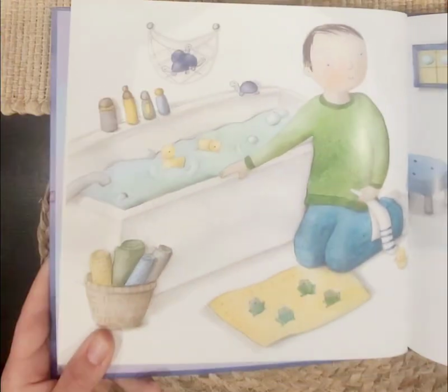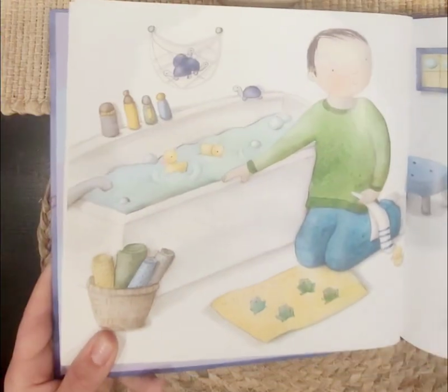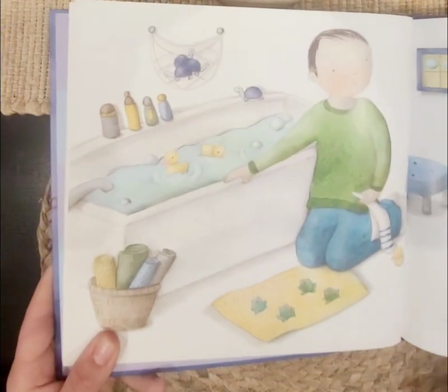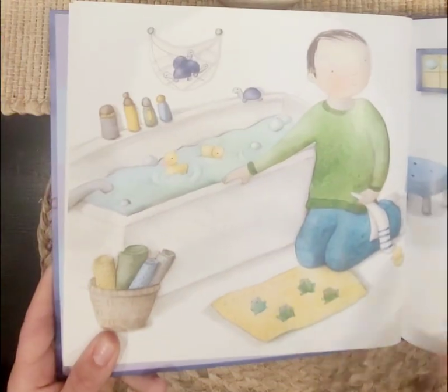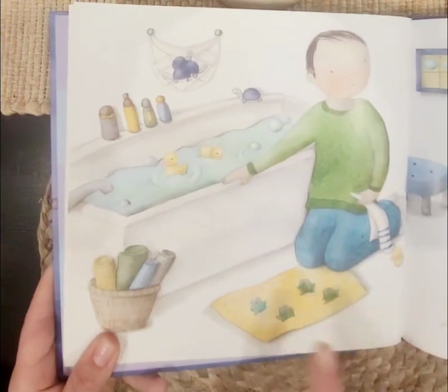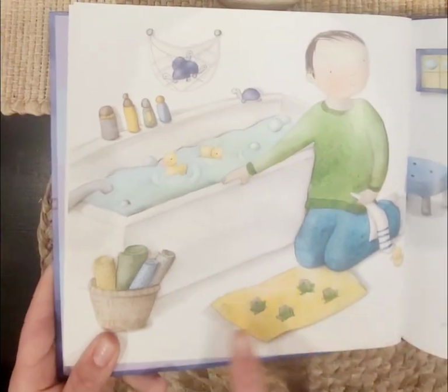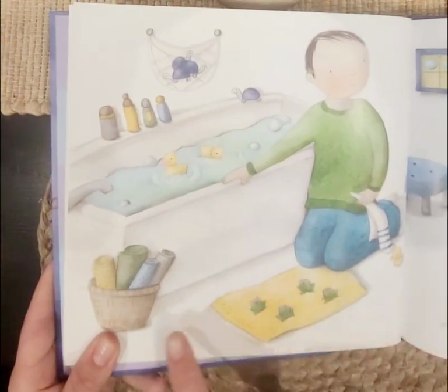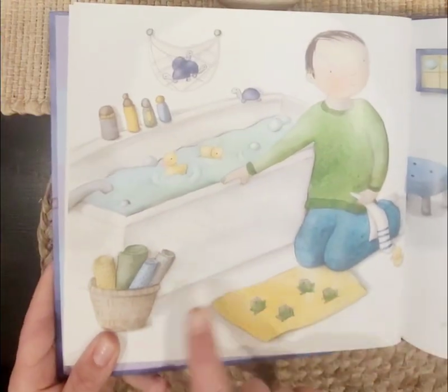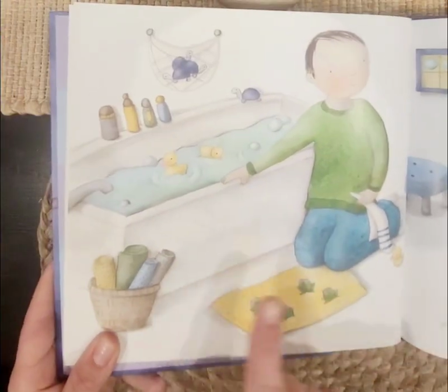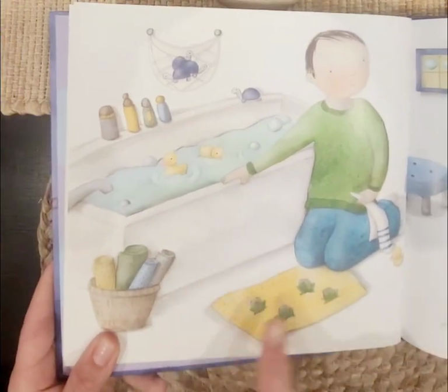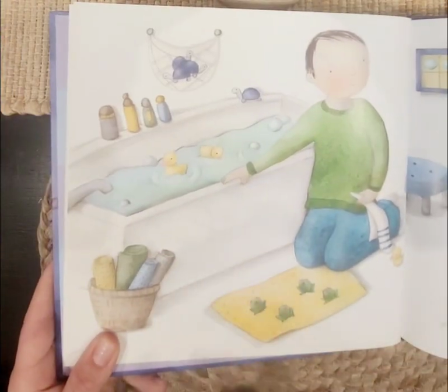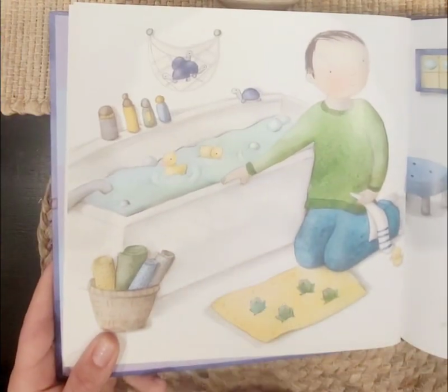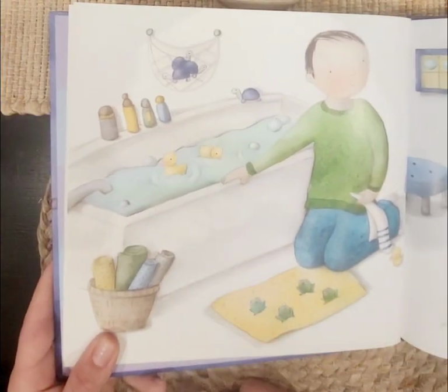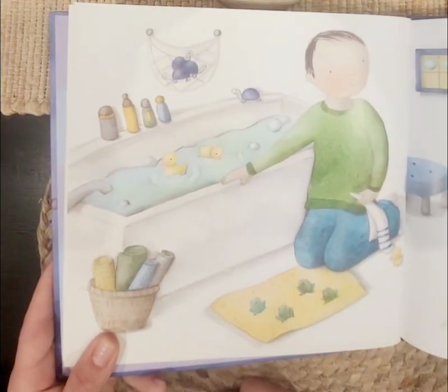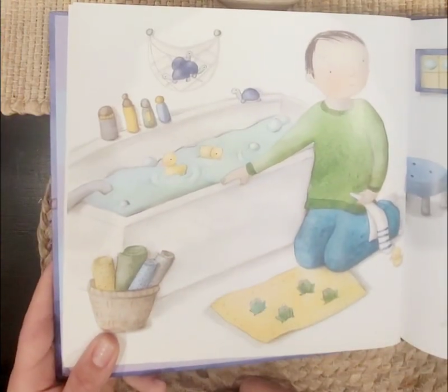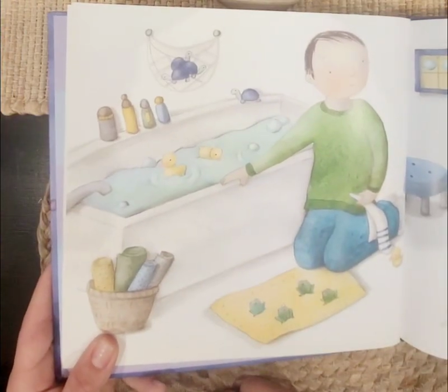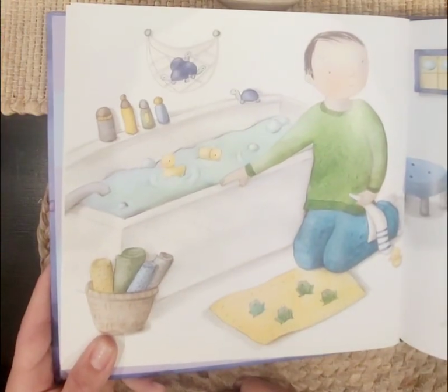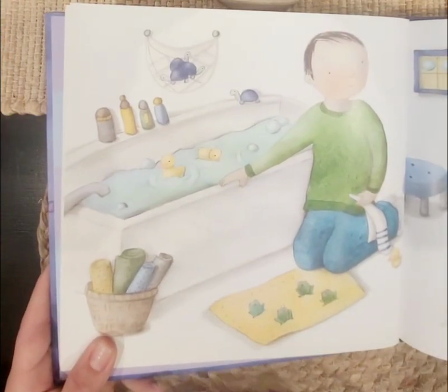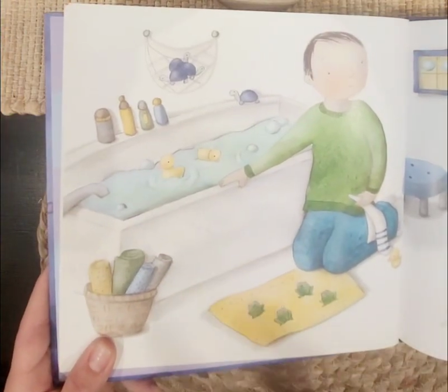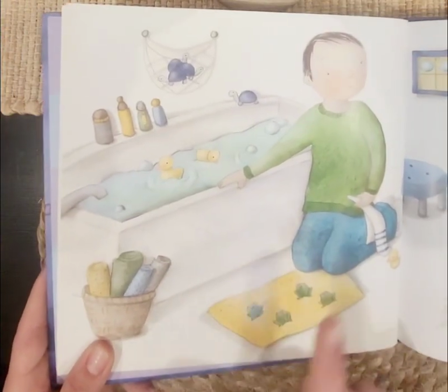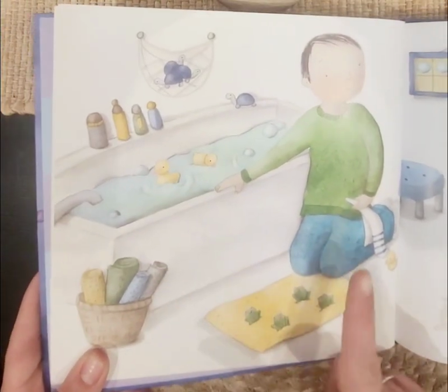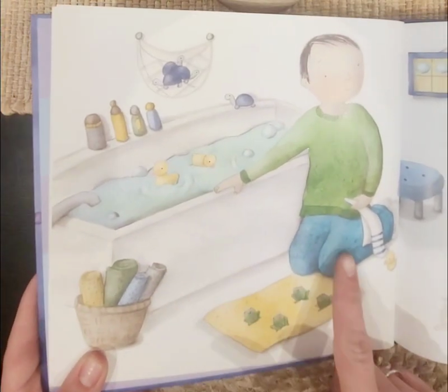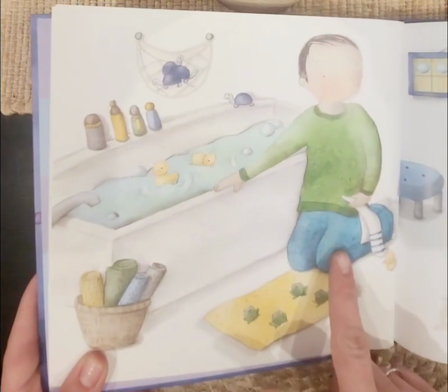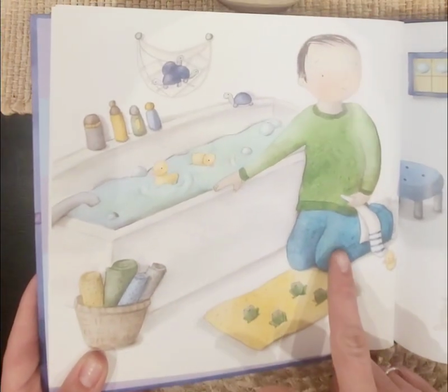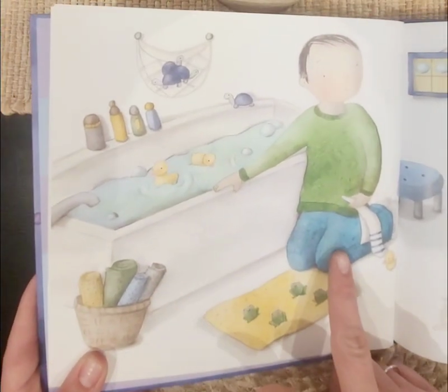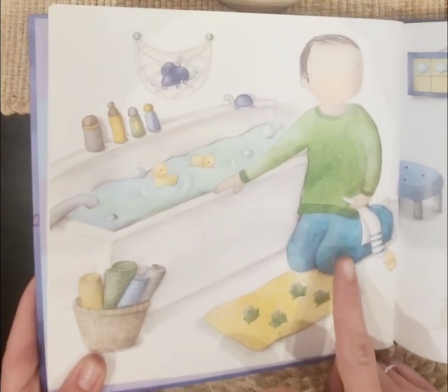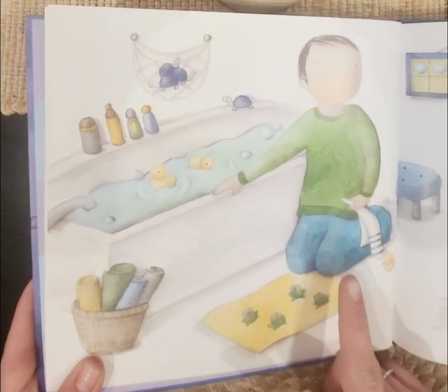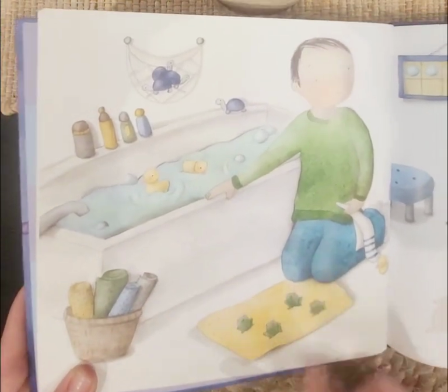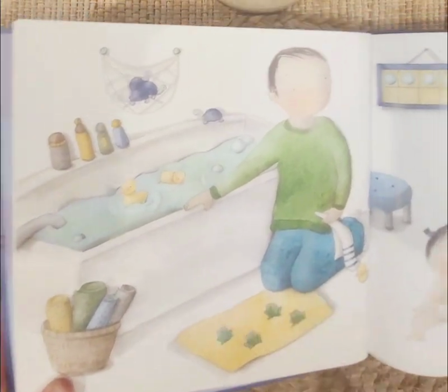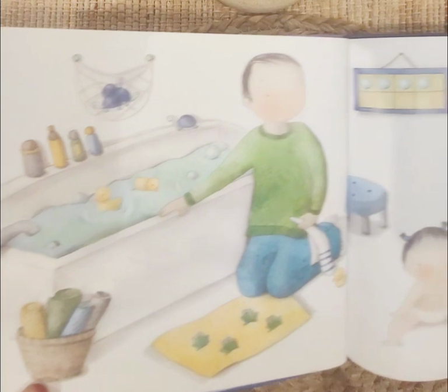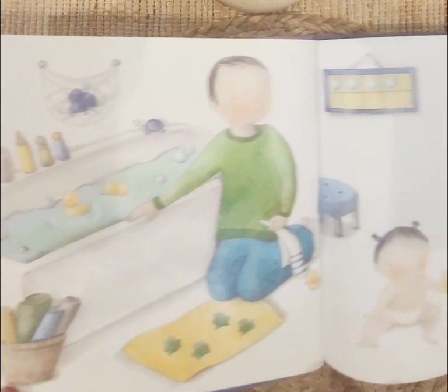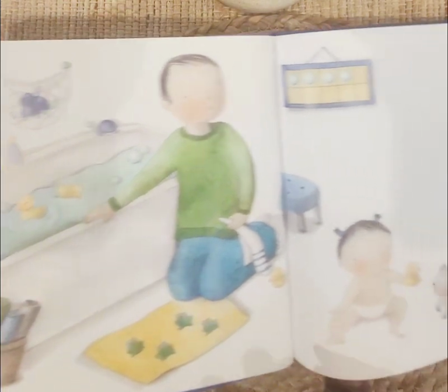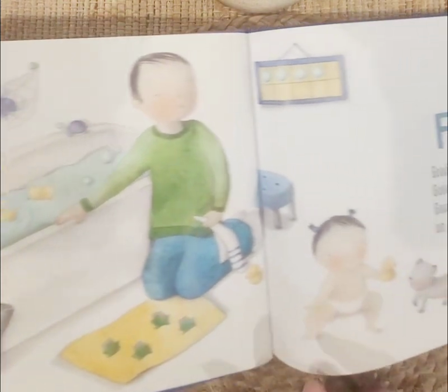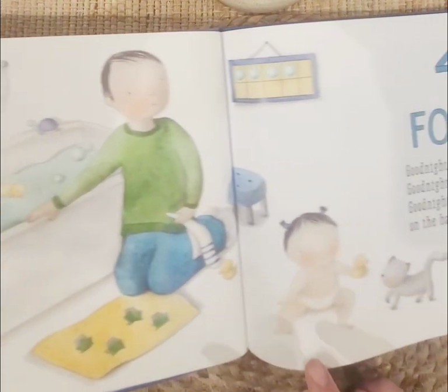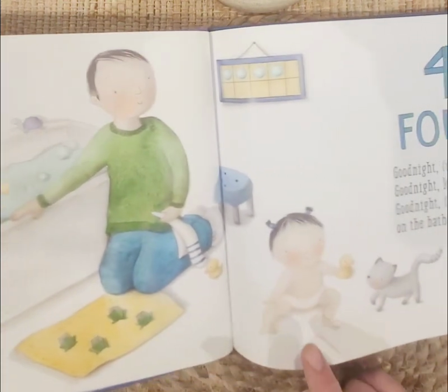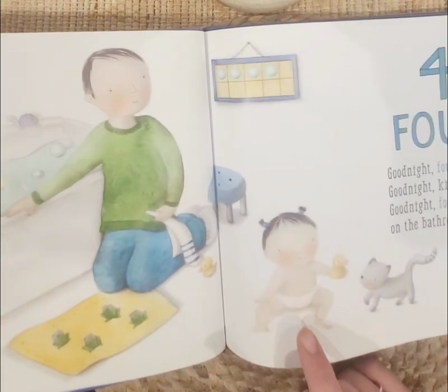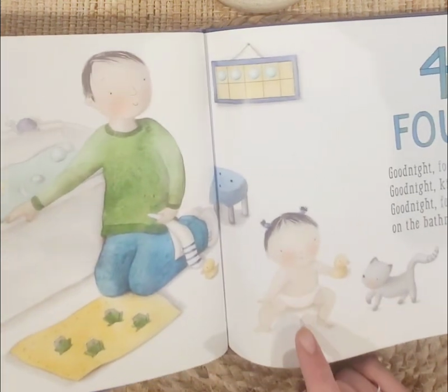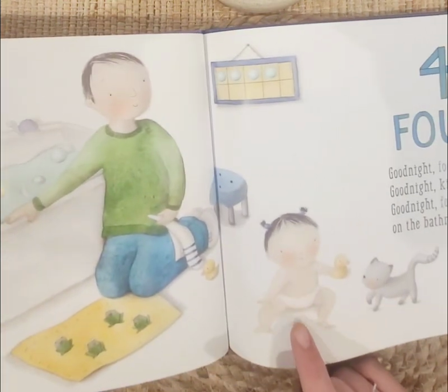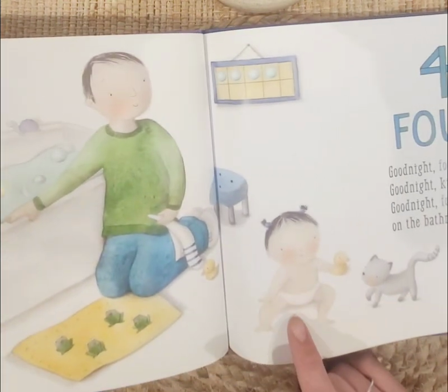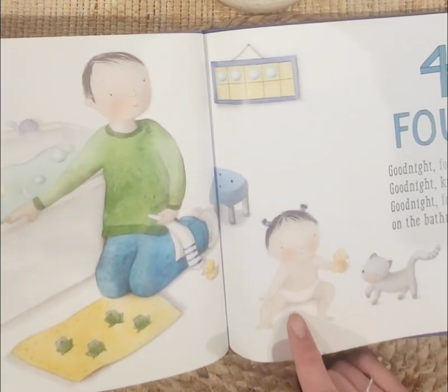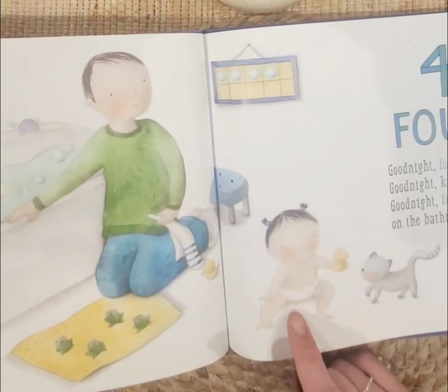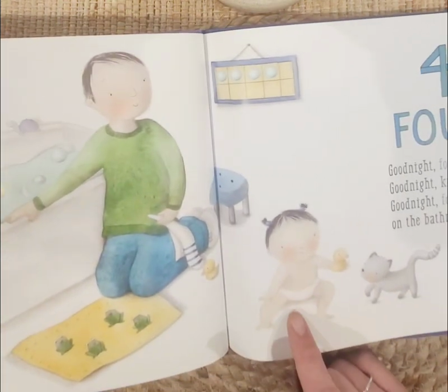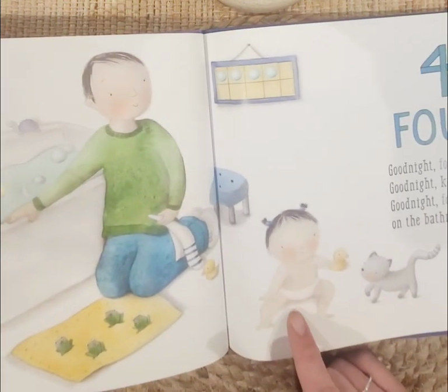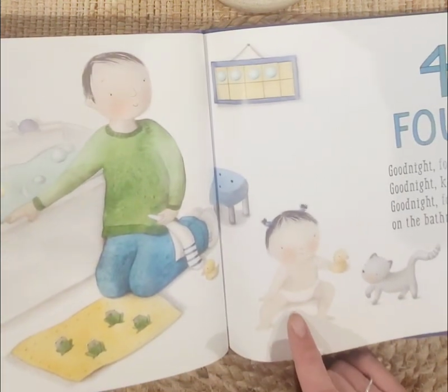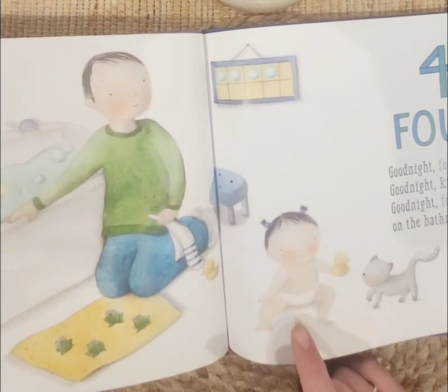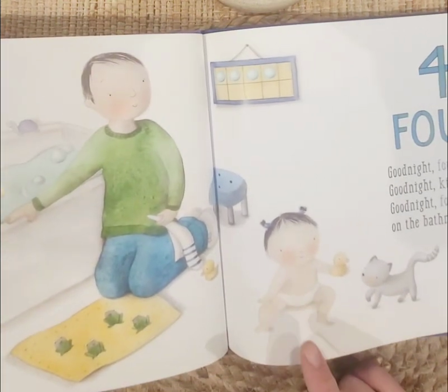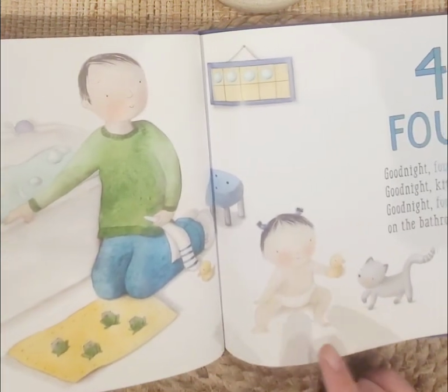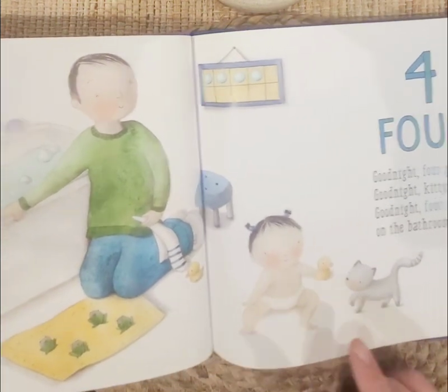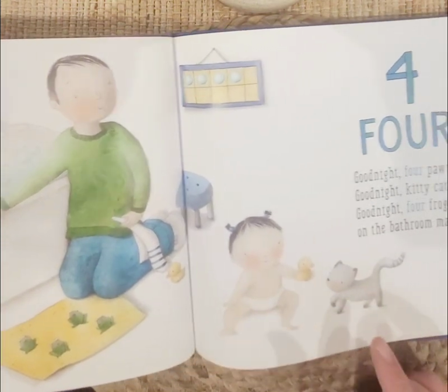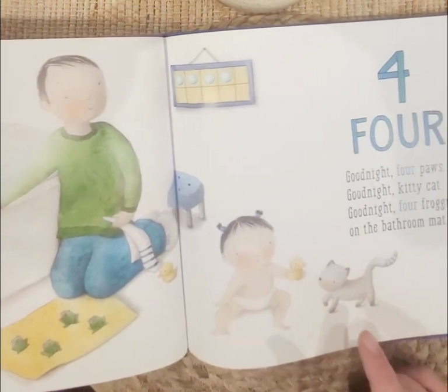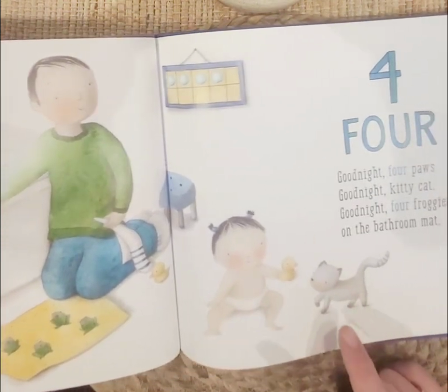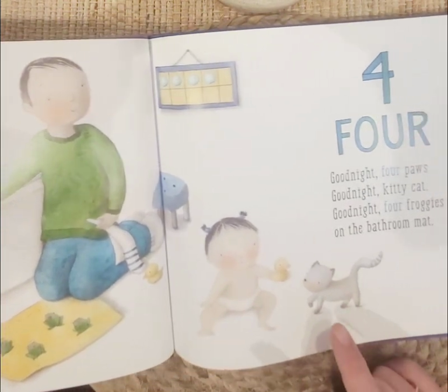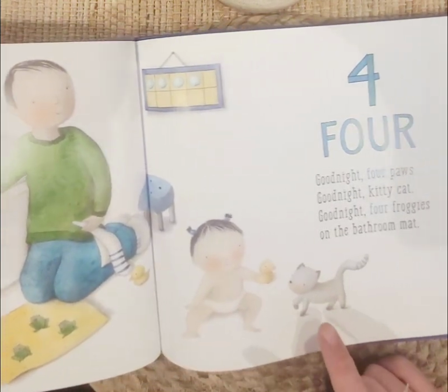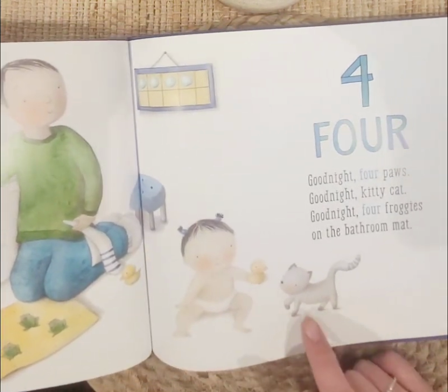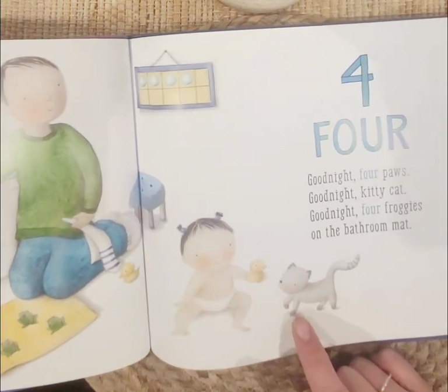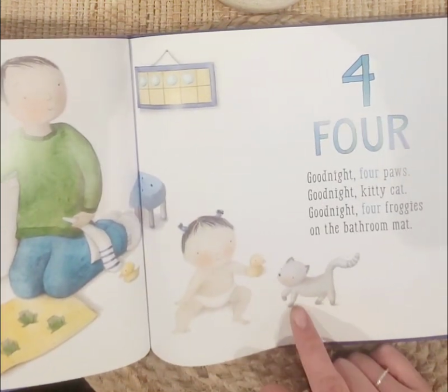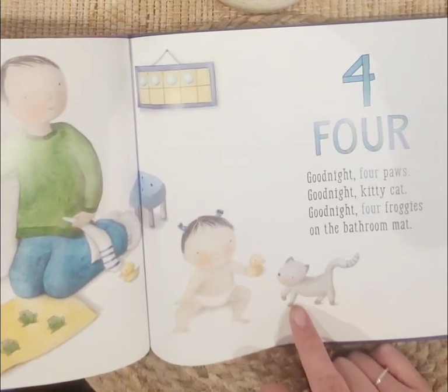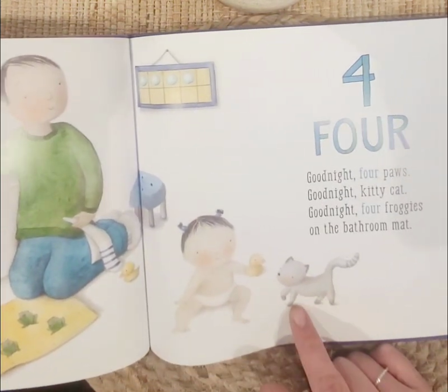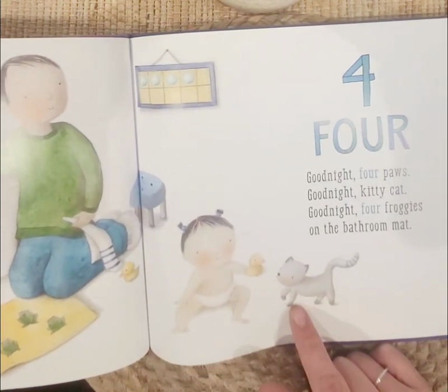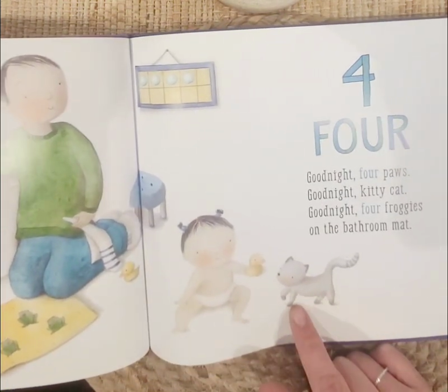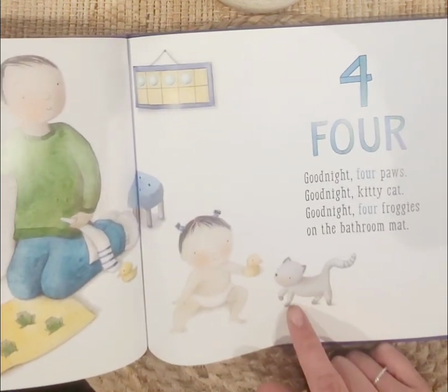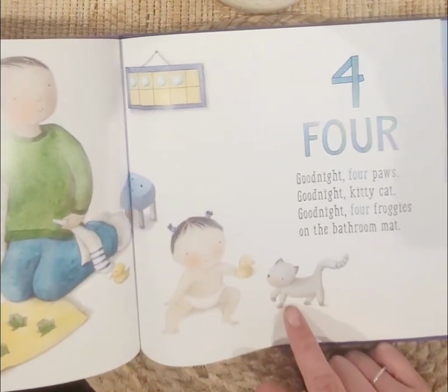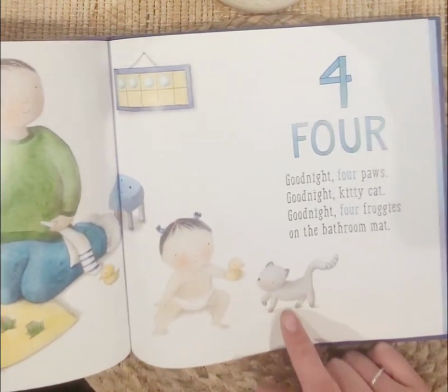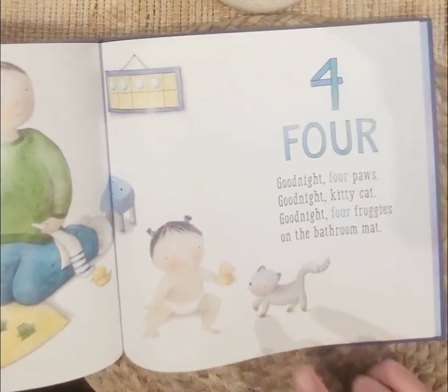Now they're getting ready to take a bath. There's the daddy, and there's the baby, and there's the kitty cat.